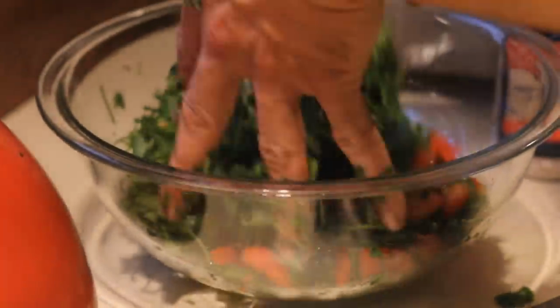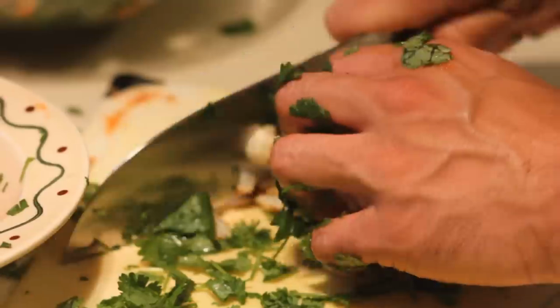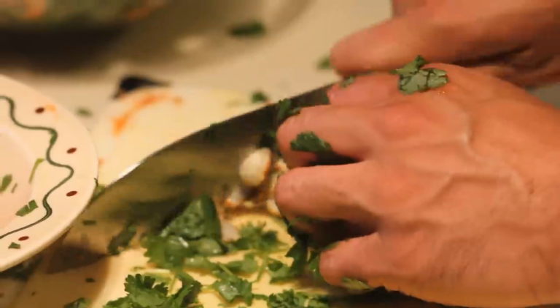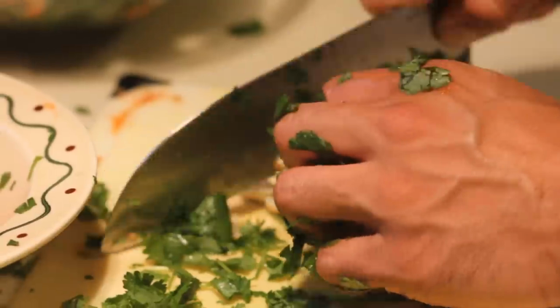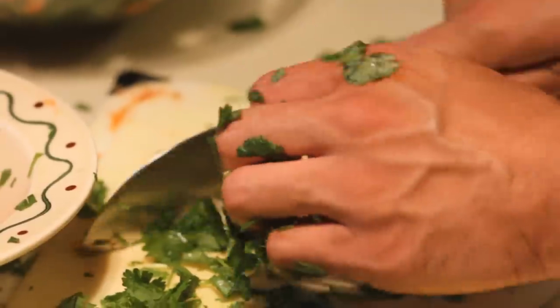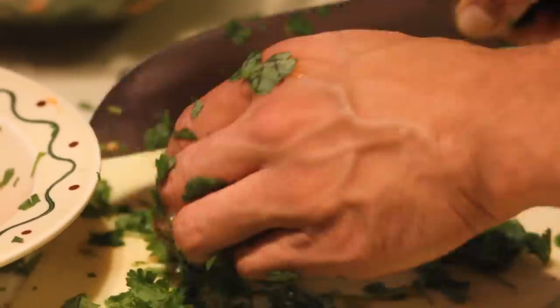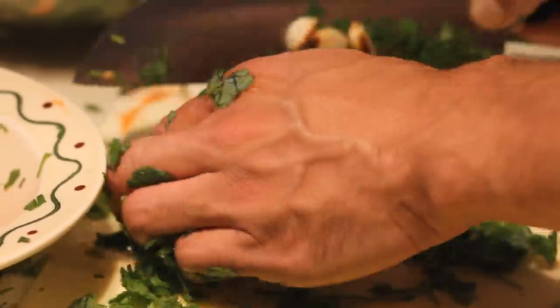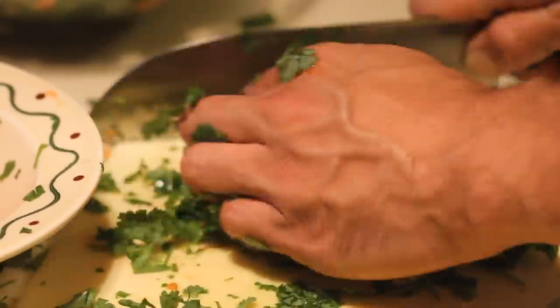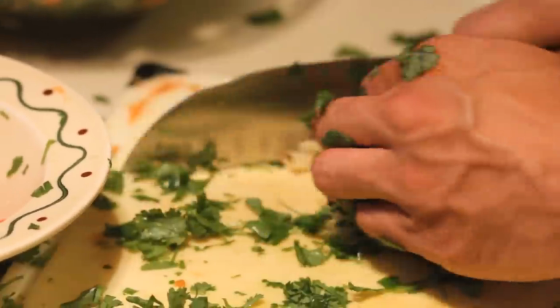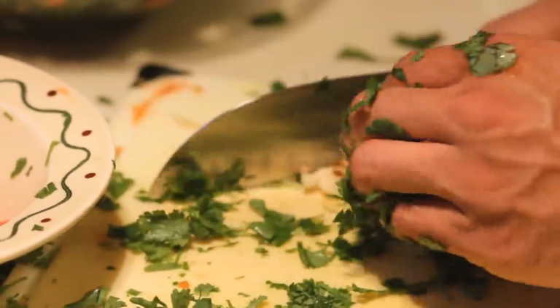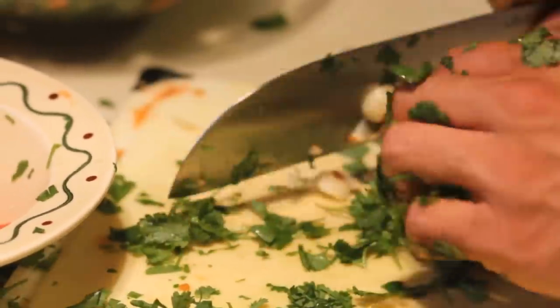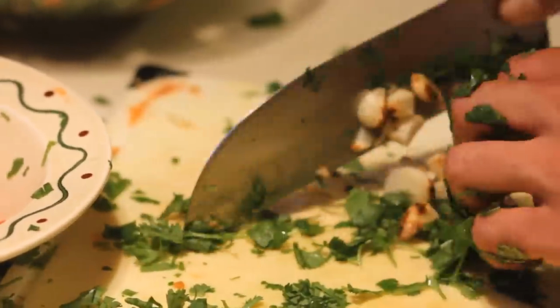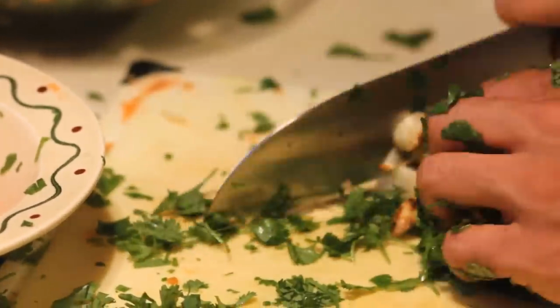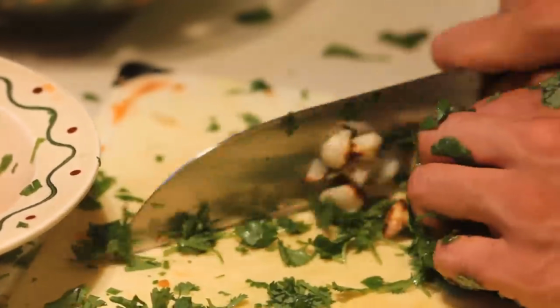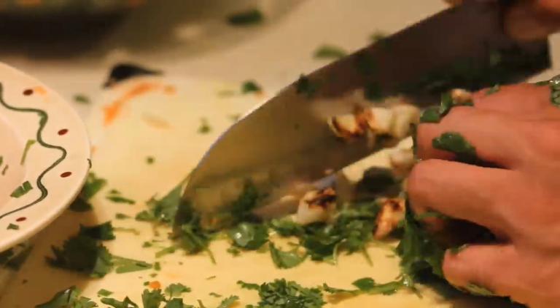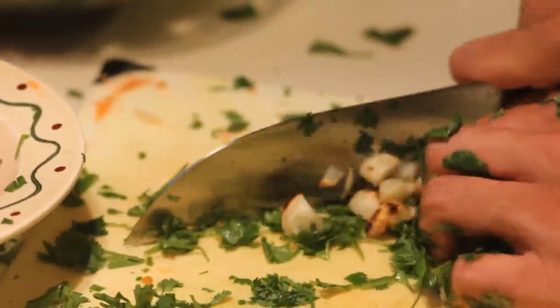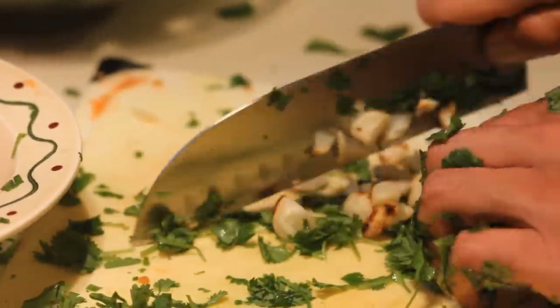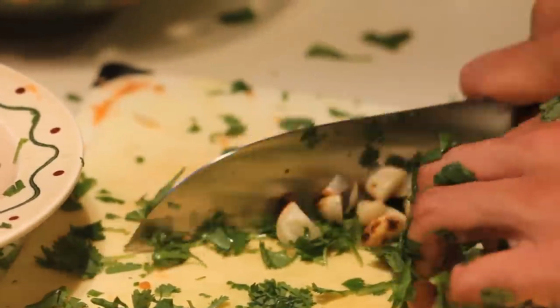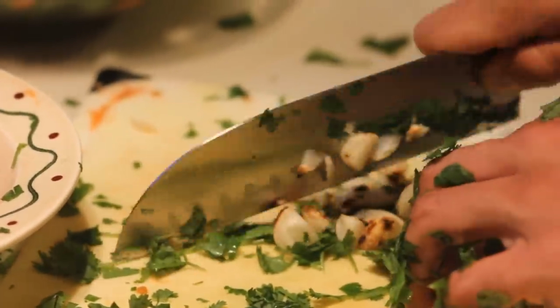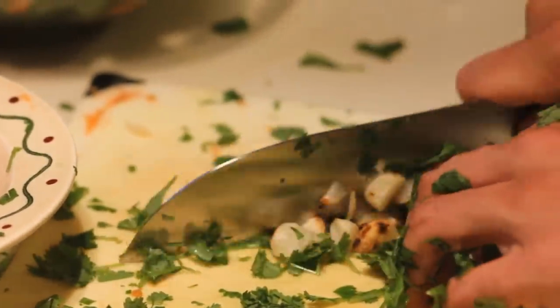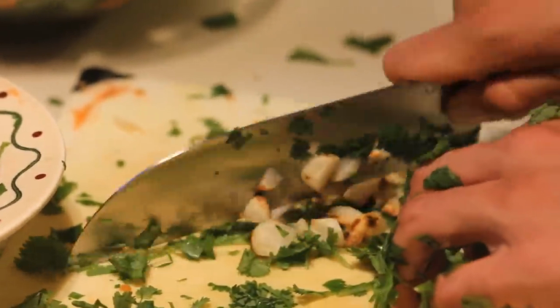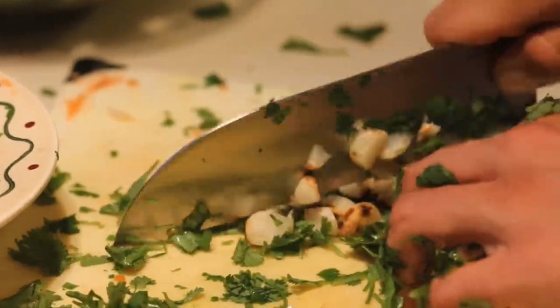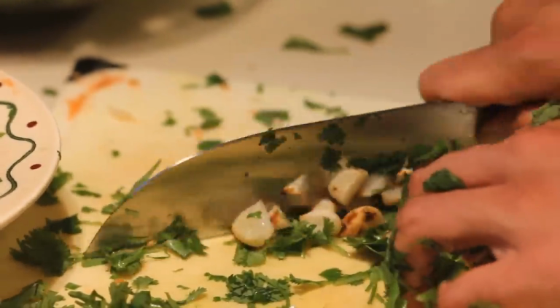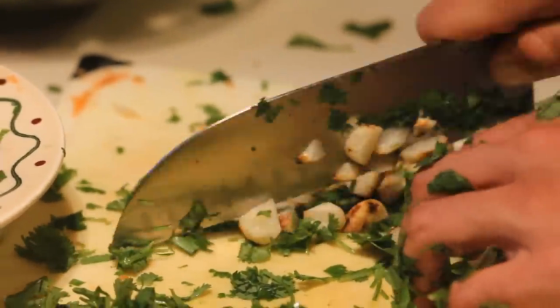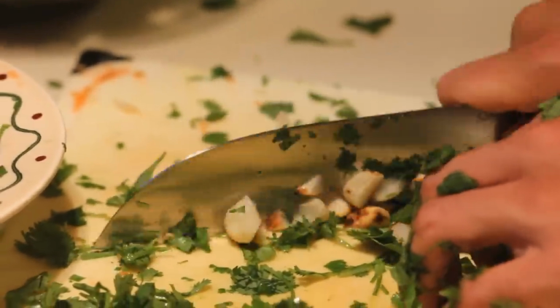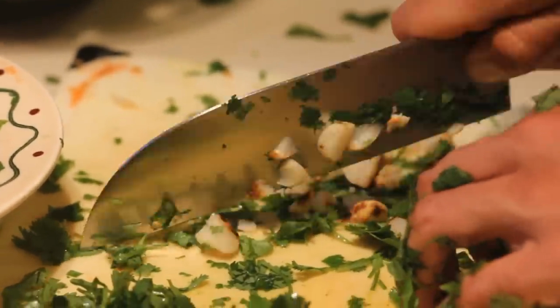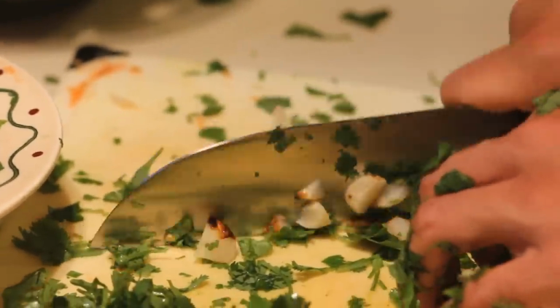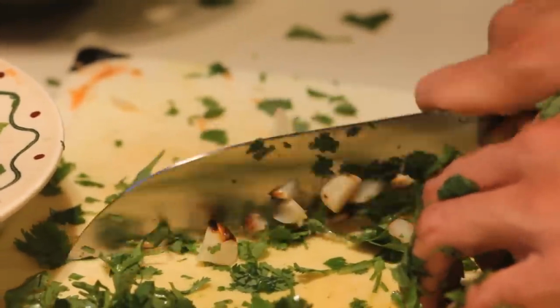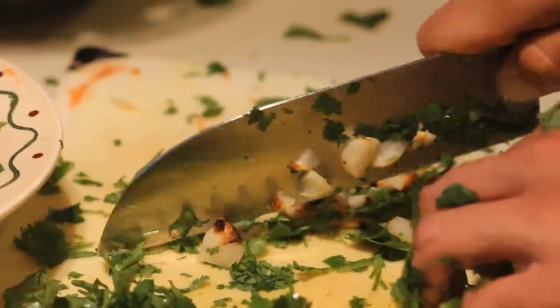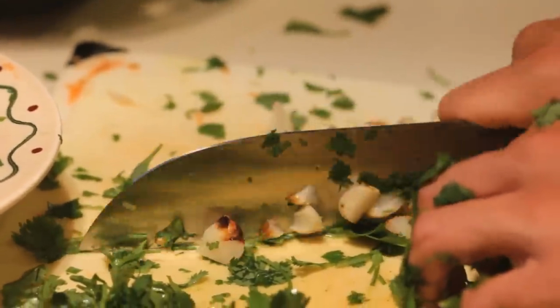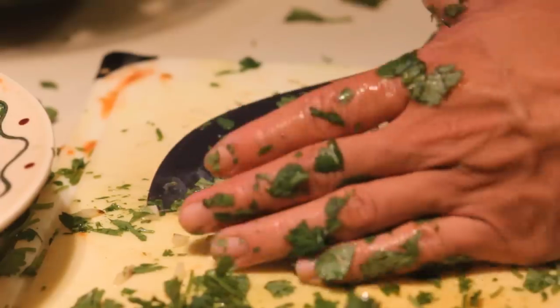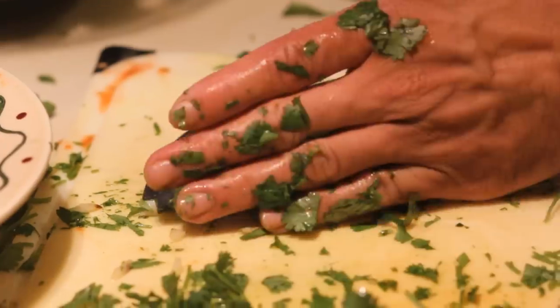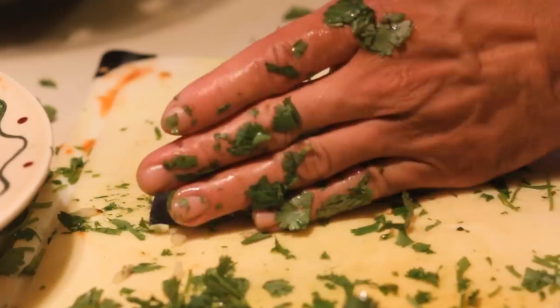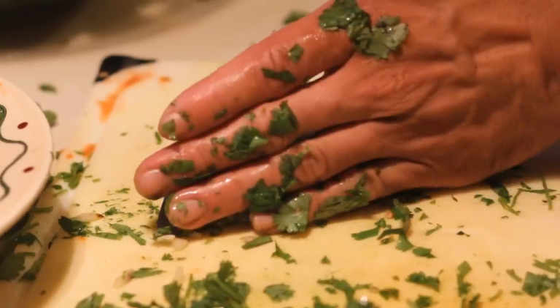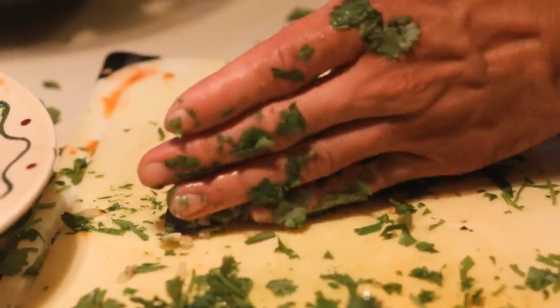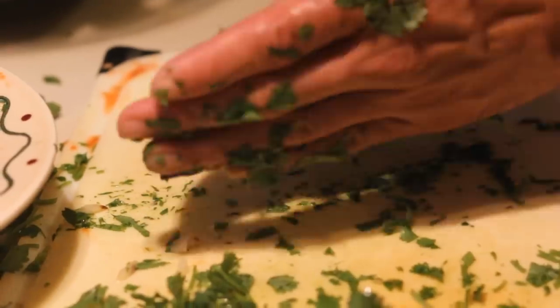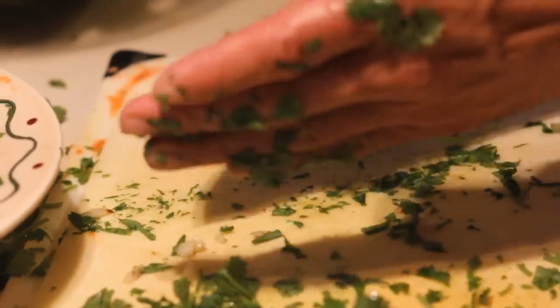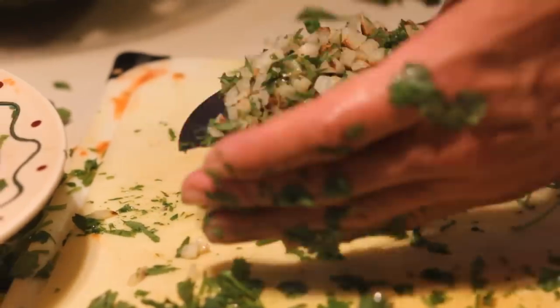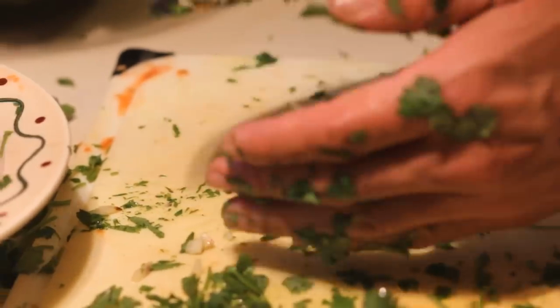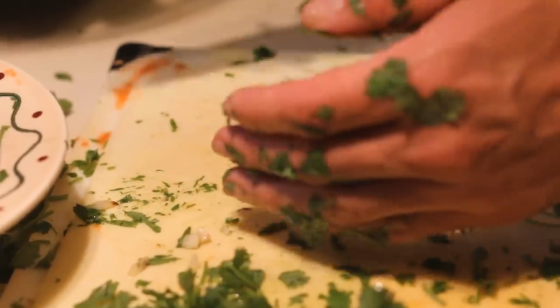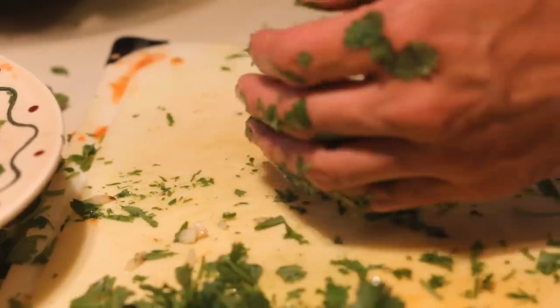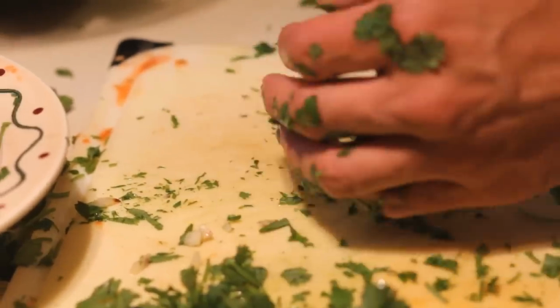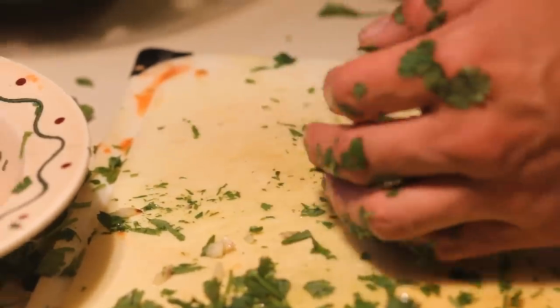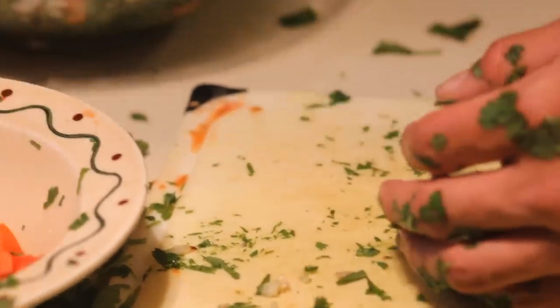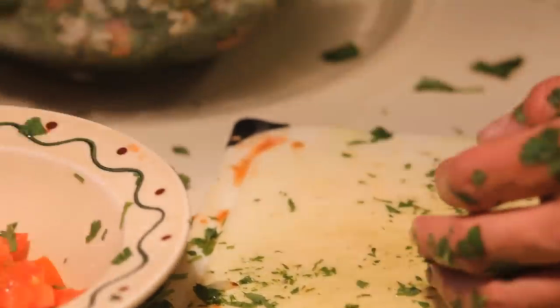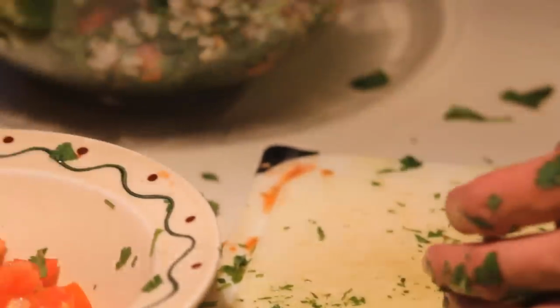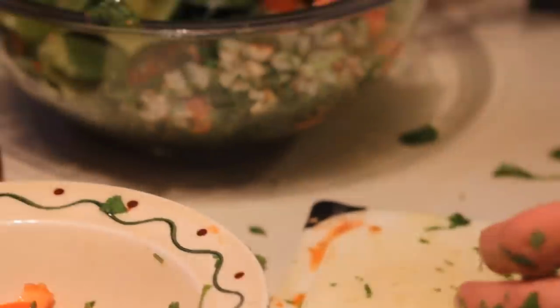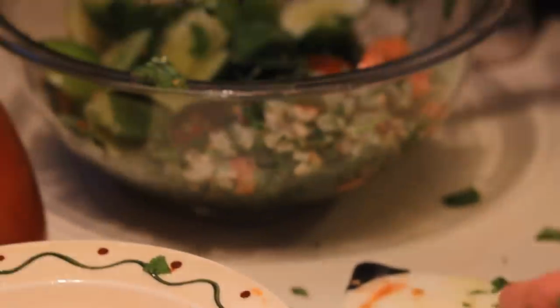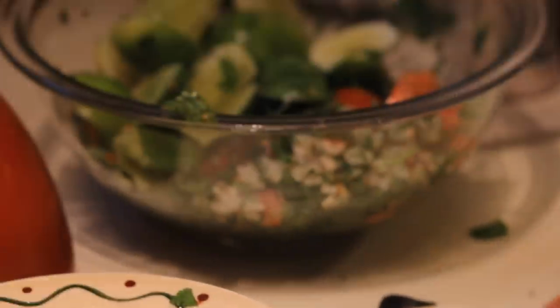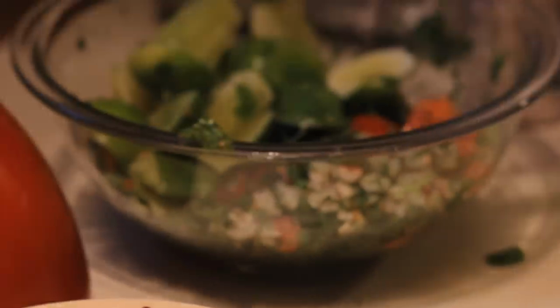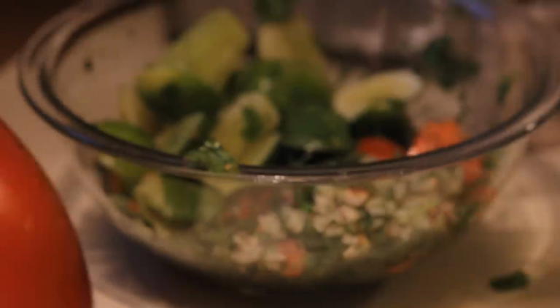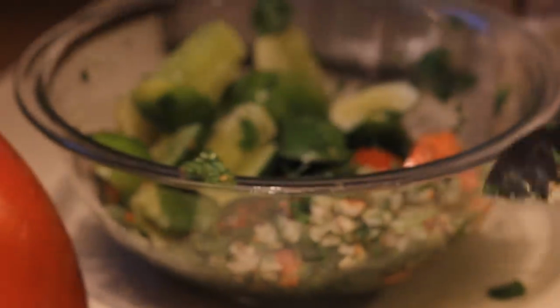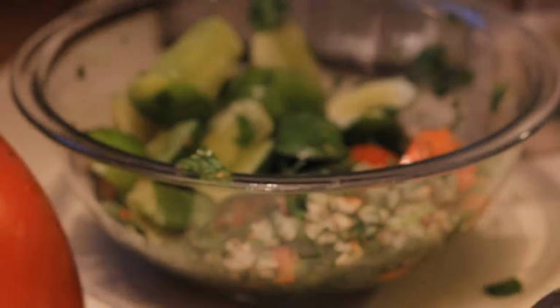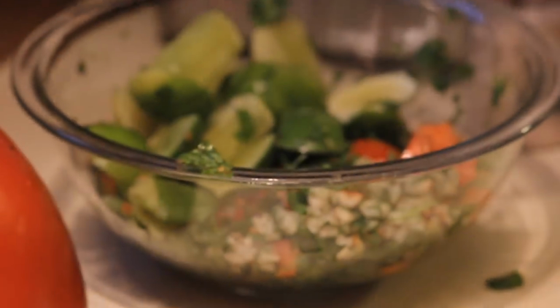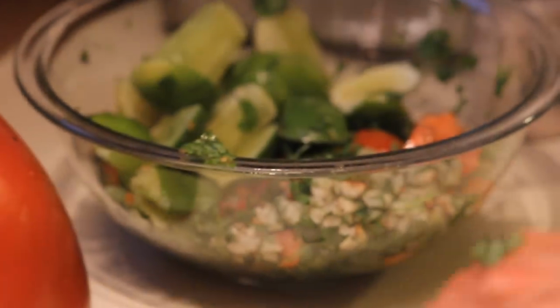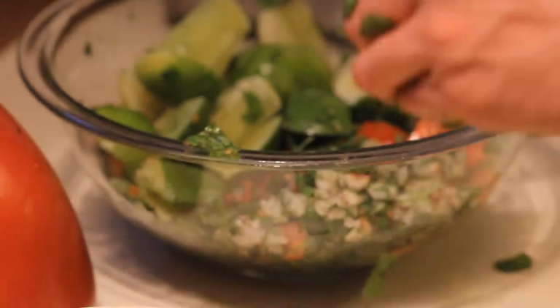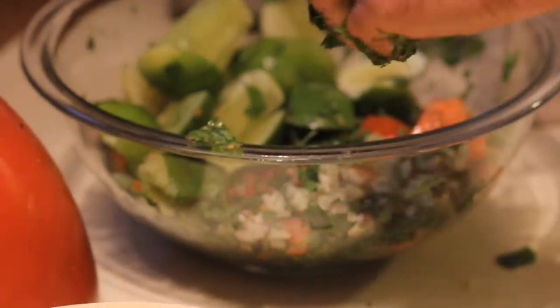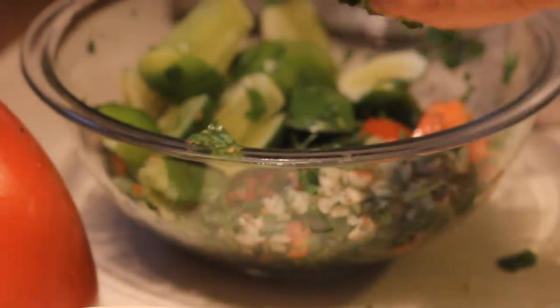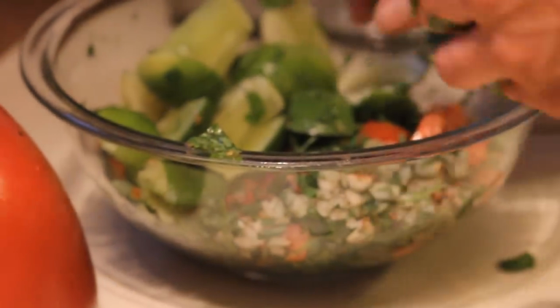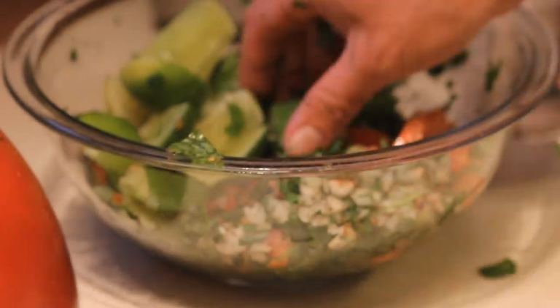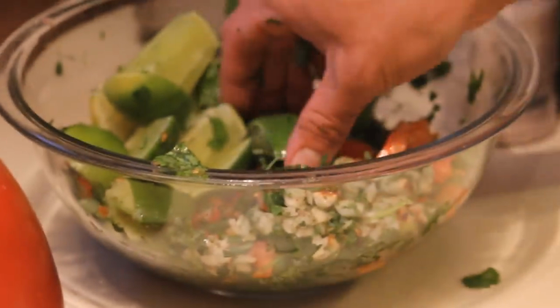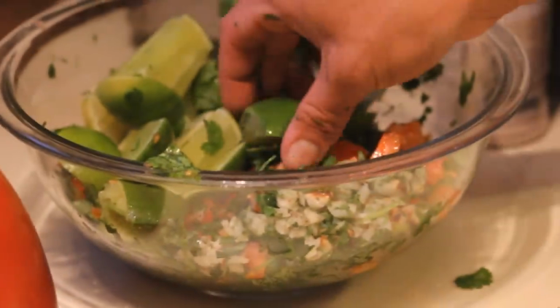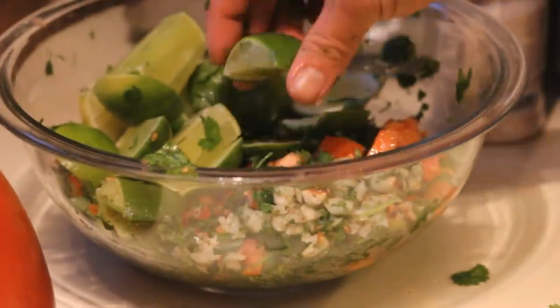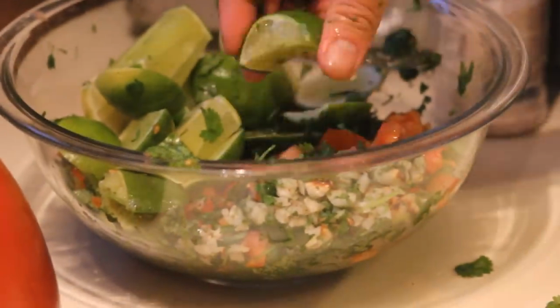Chop up your roasted garlic and add it to the bowl. Add in some lime wedges and squeeze one of them on top.